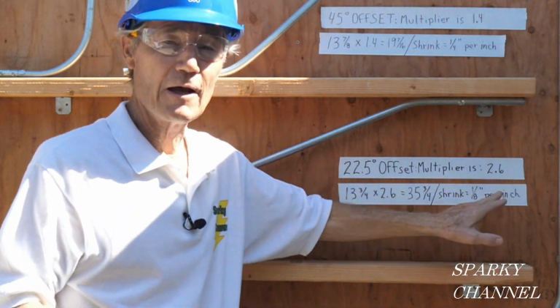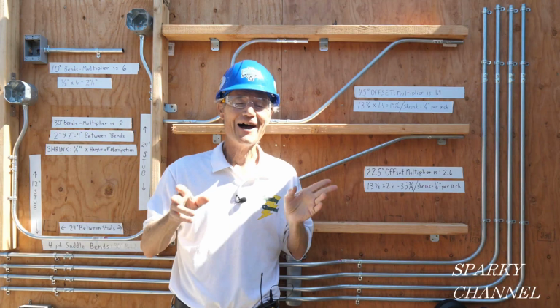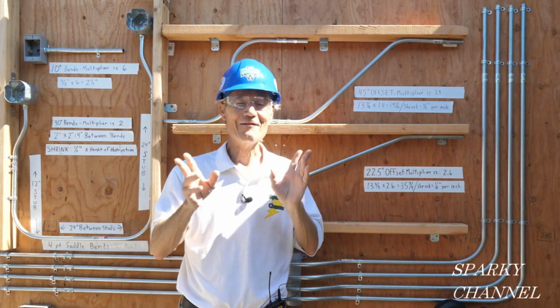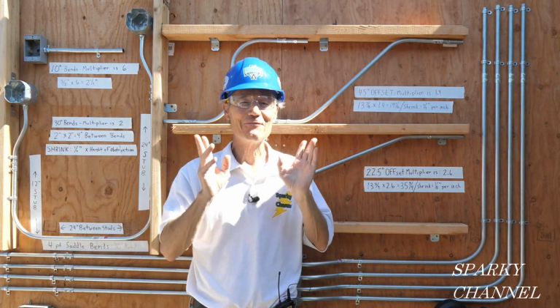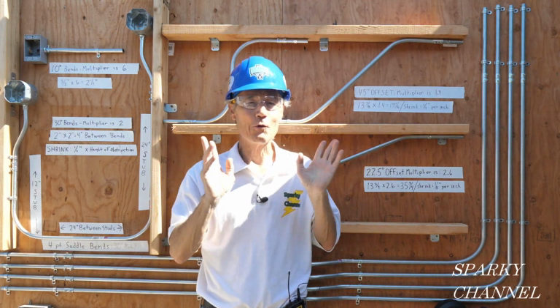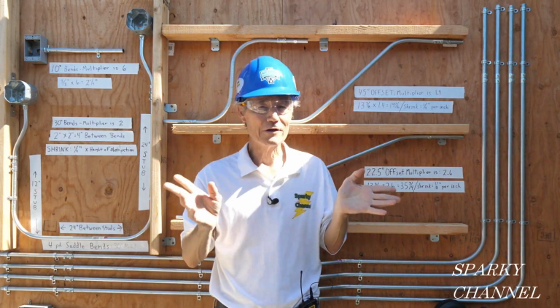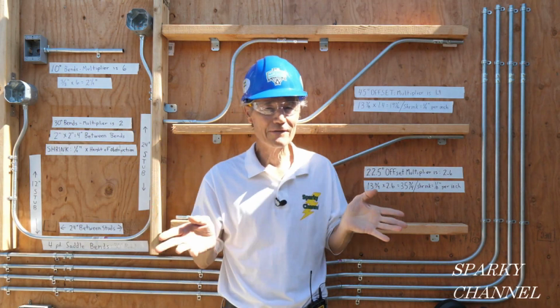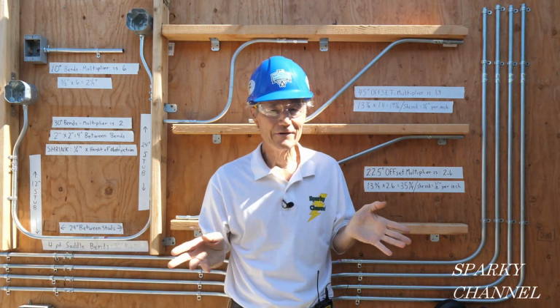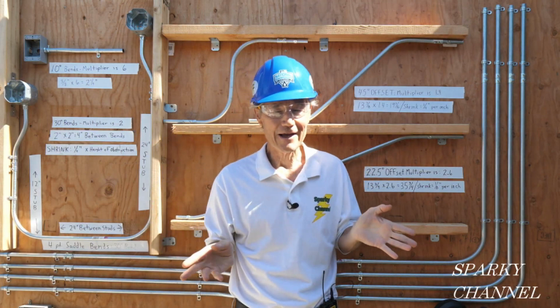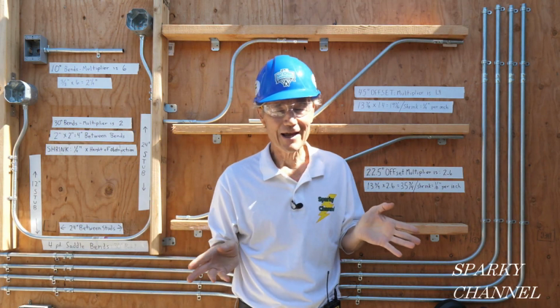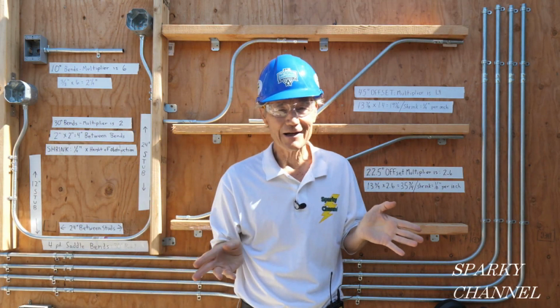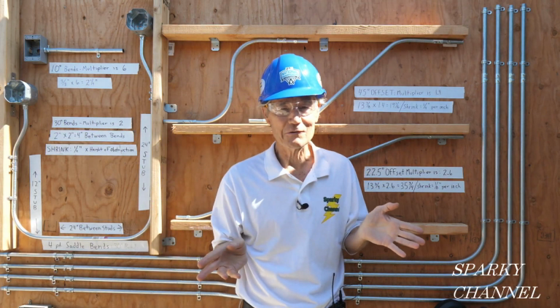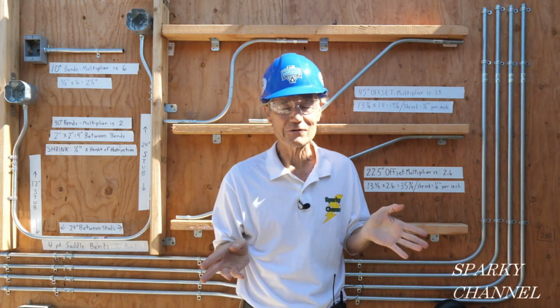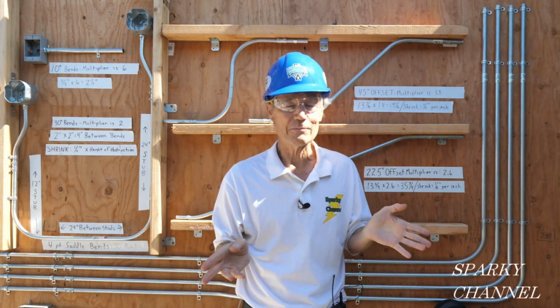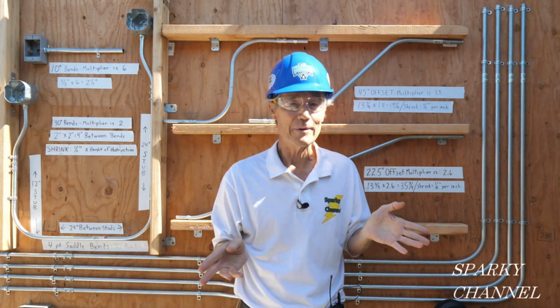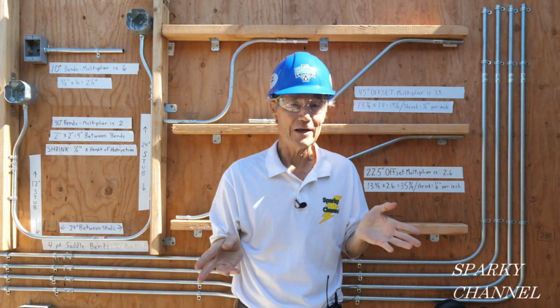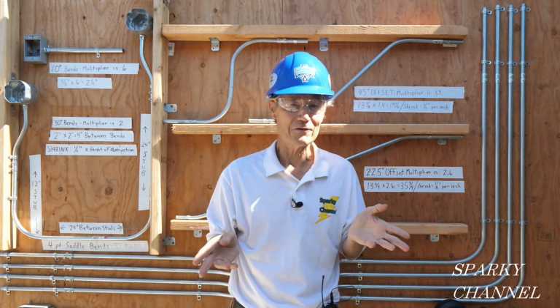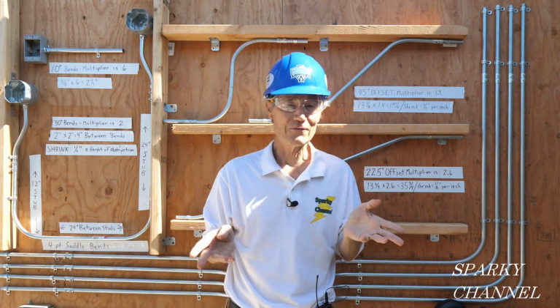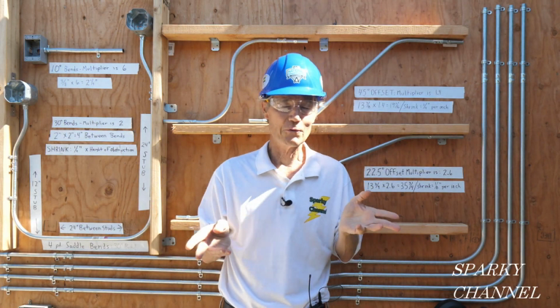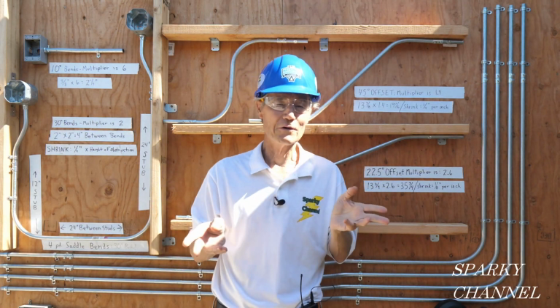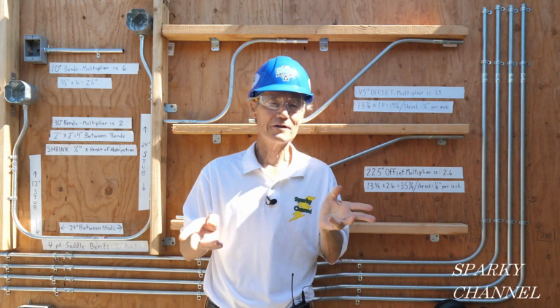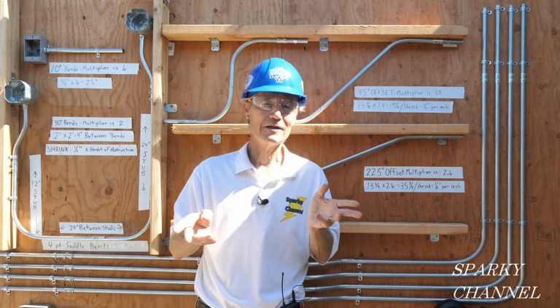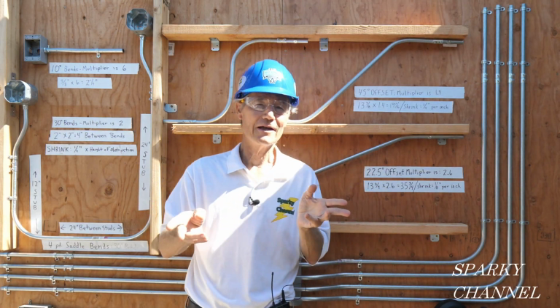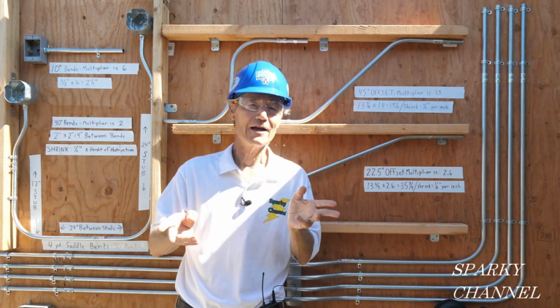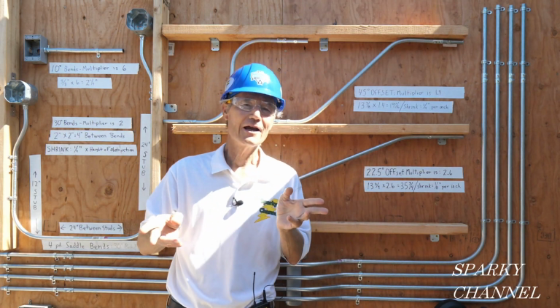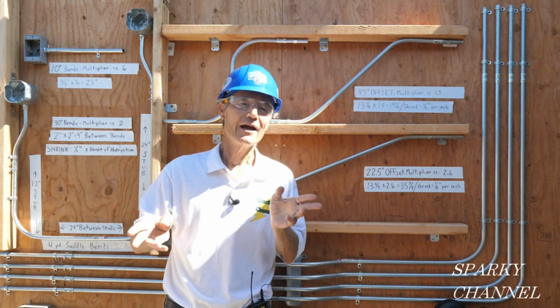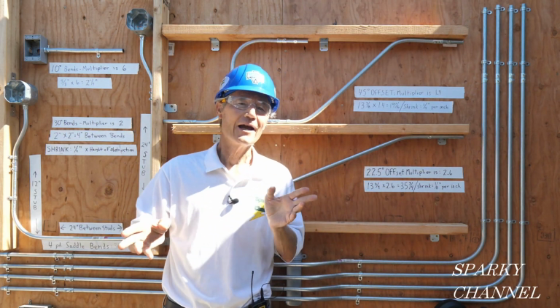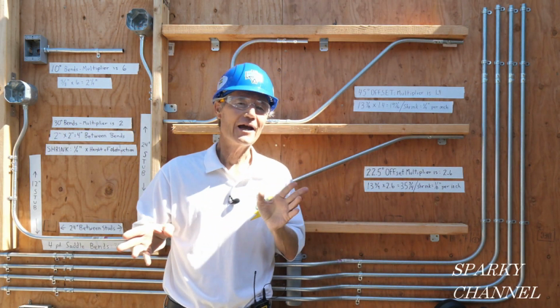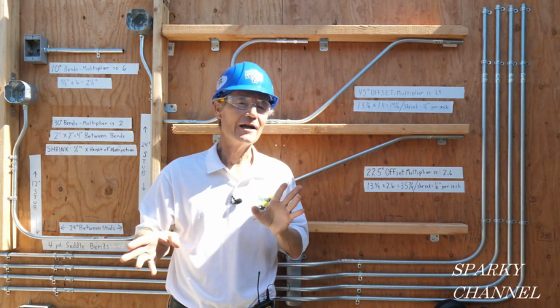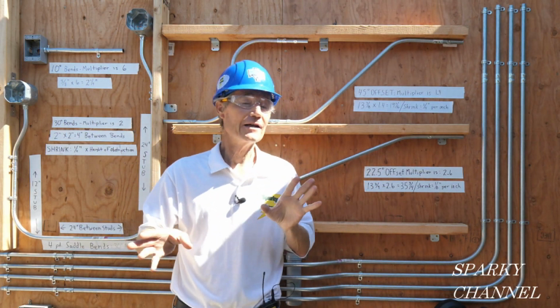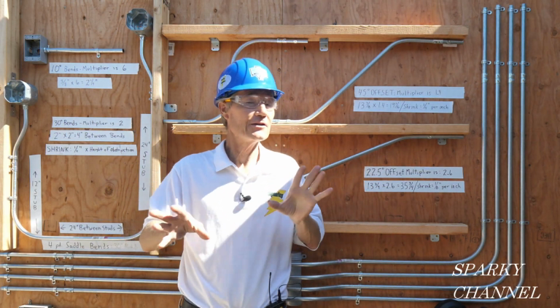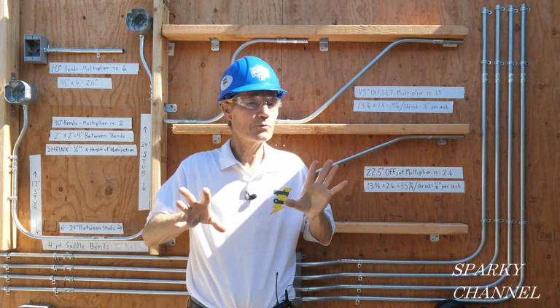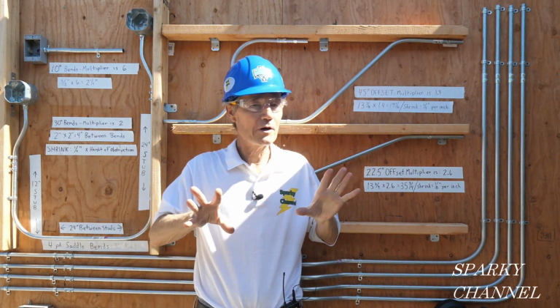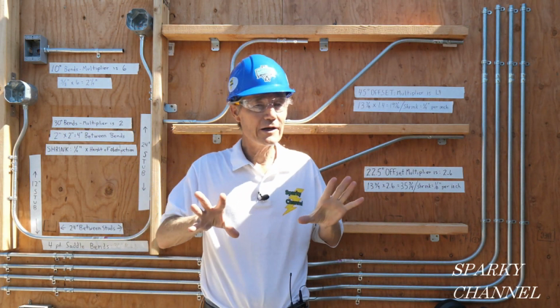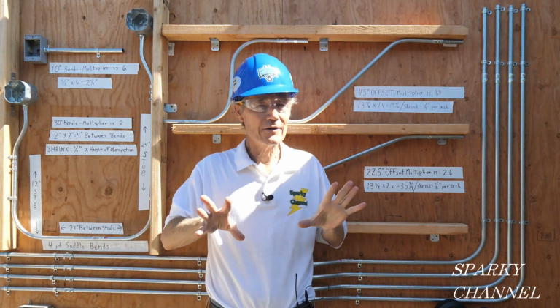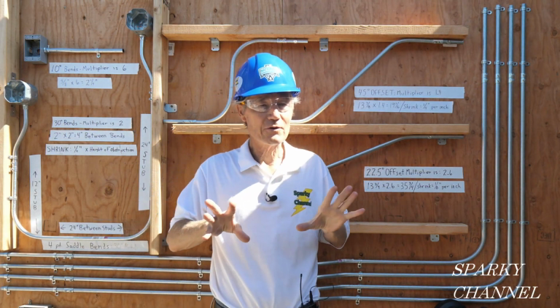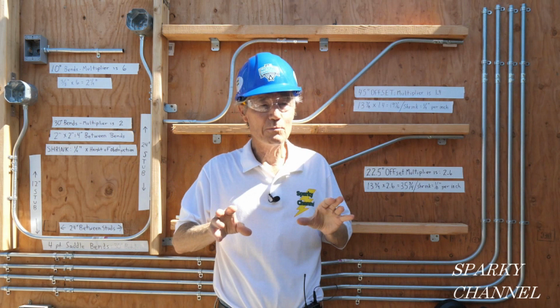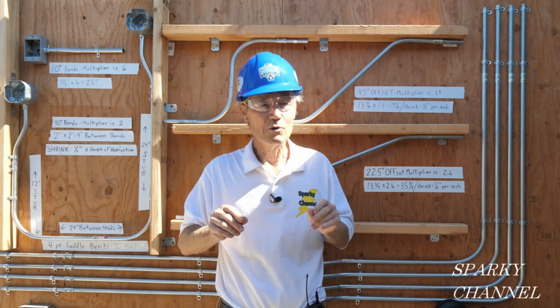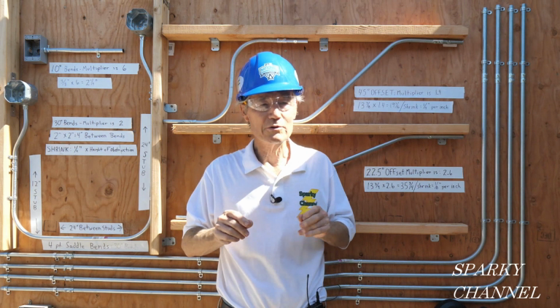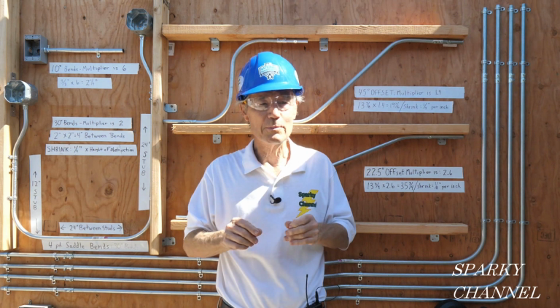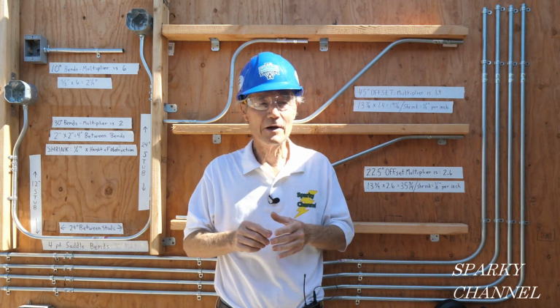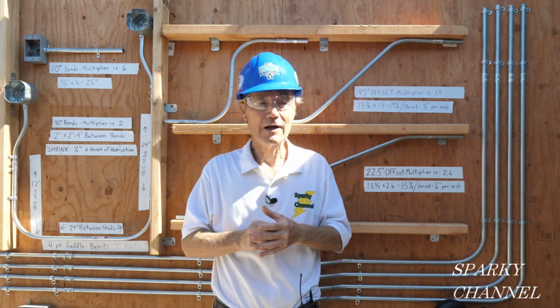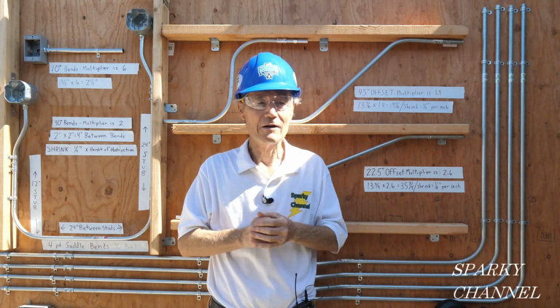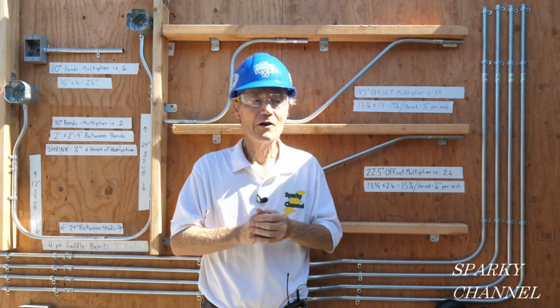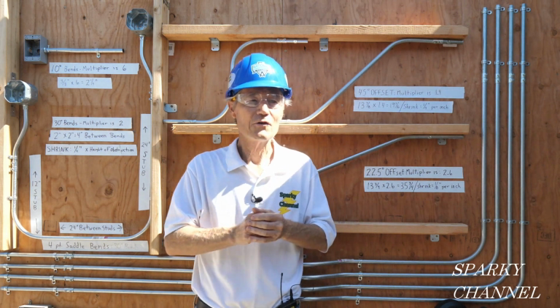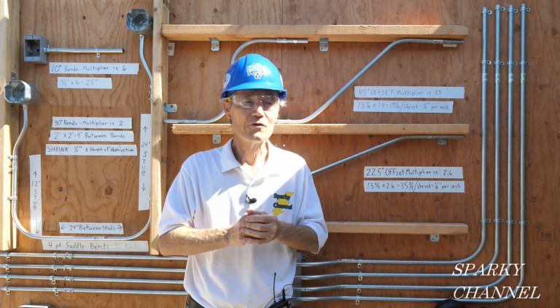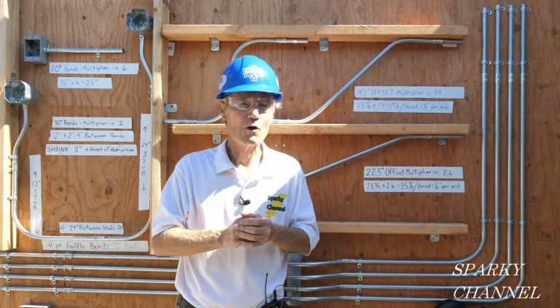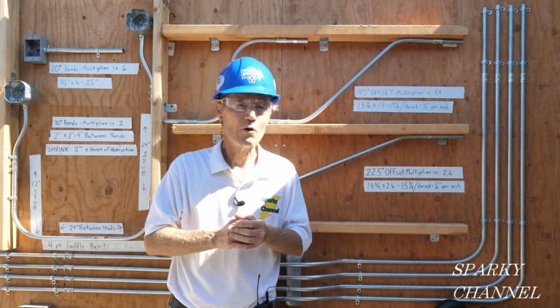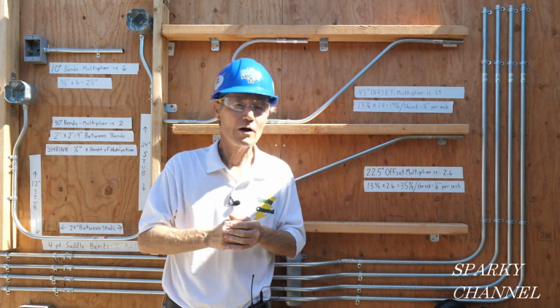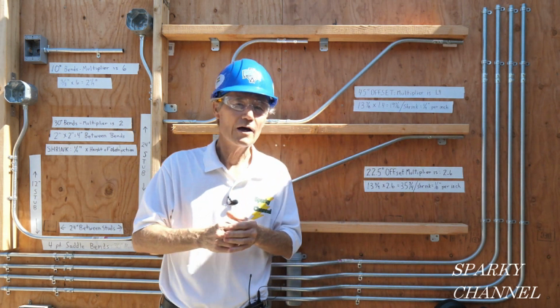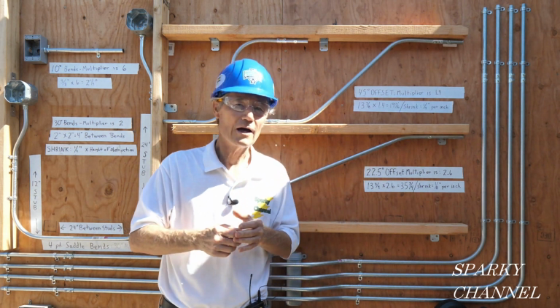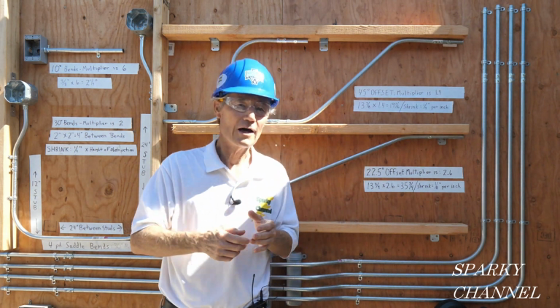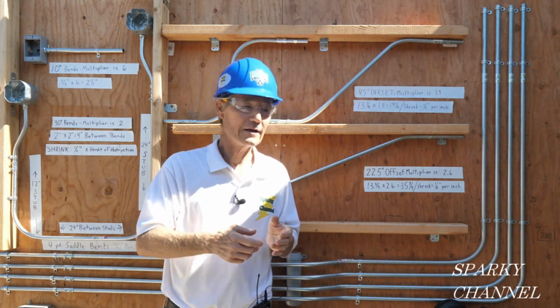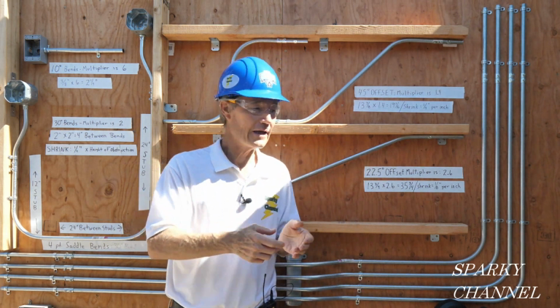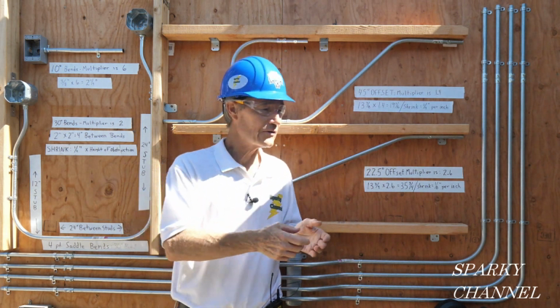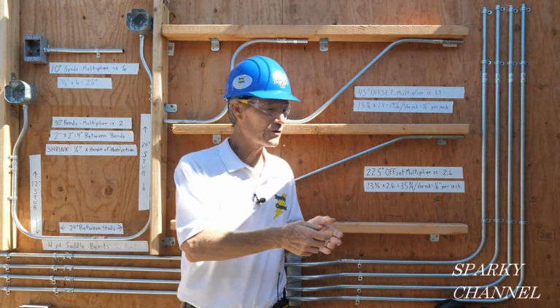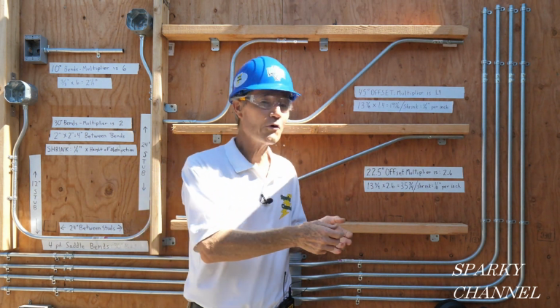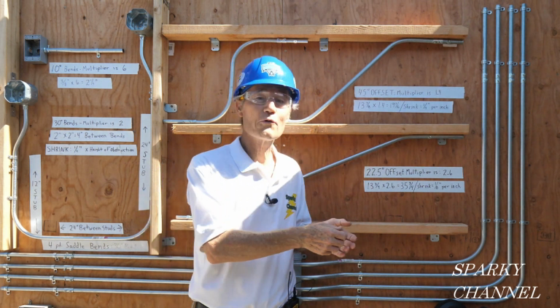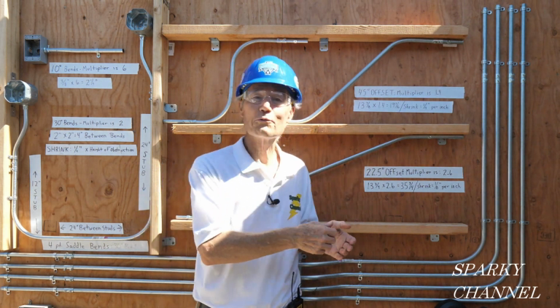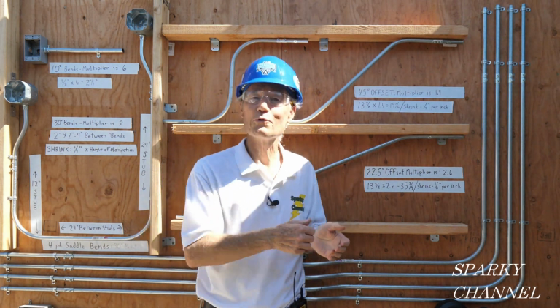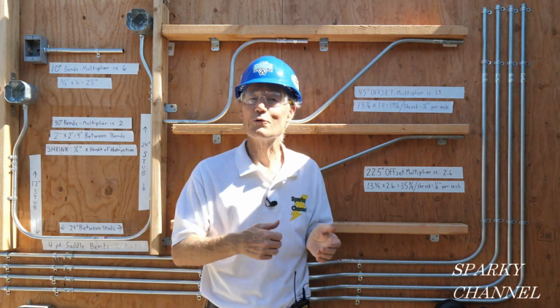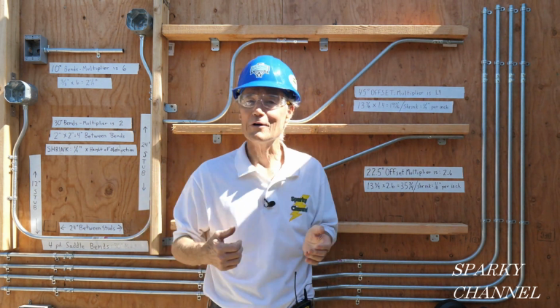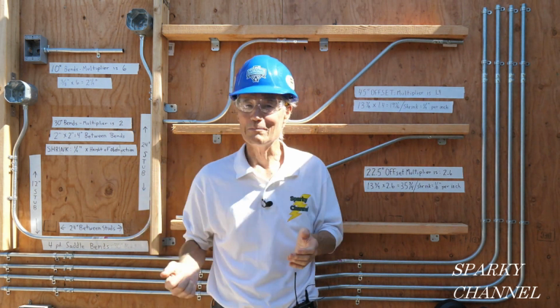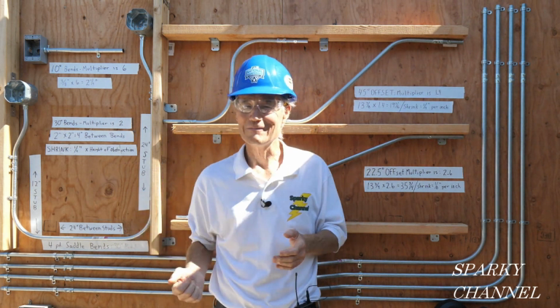I have four different angles of bends for you today, and each one has a multiplier, so let's go through them.